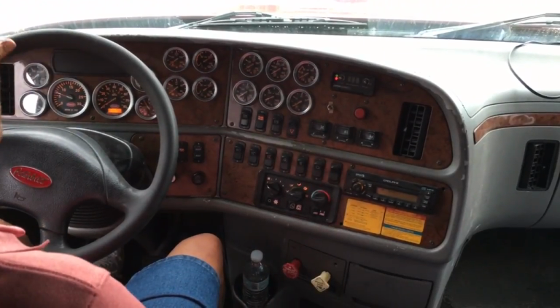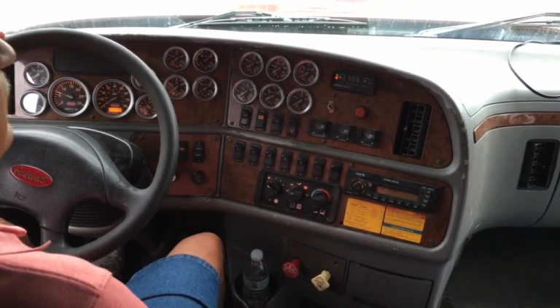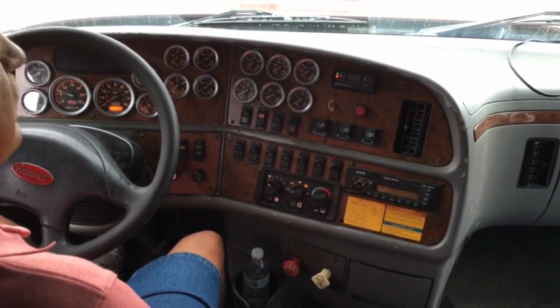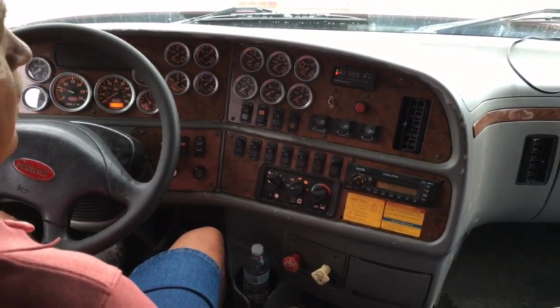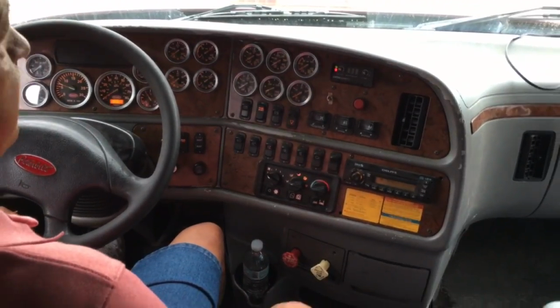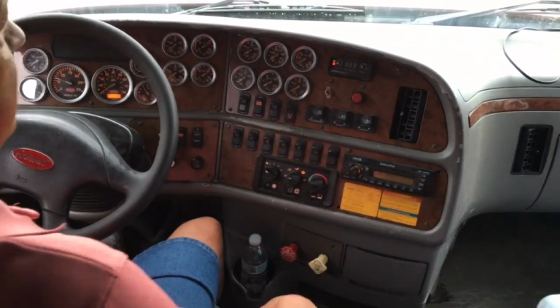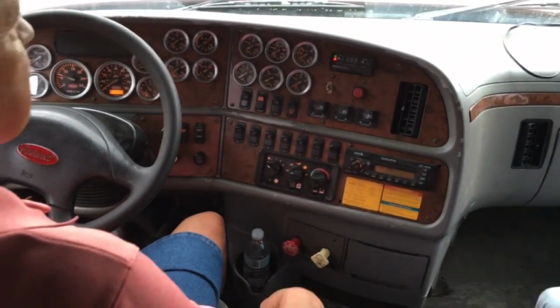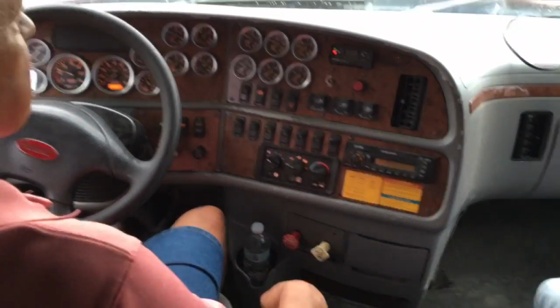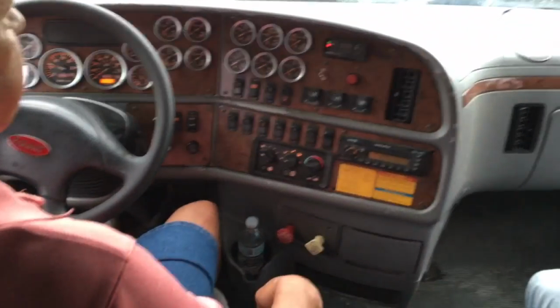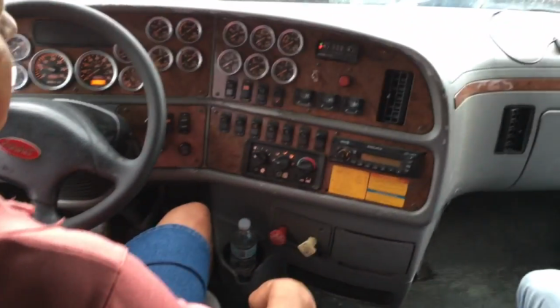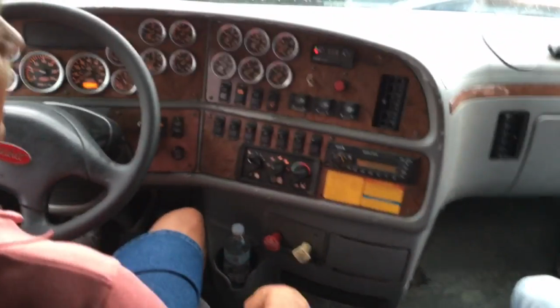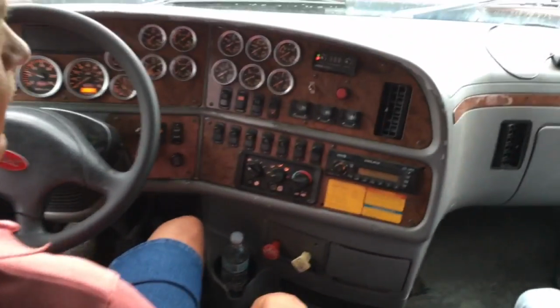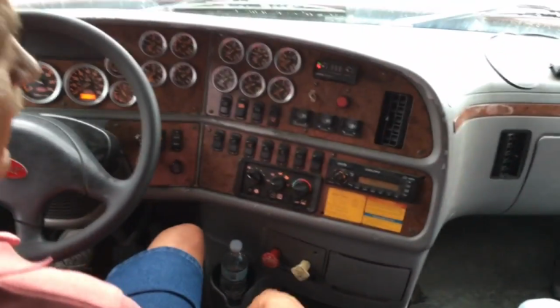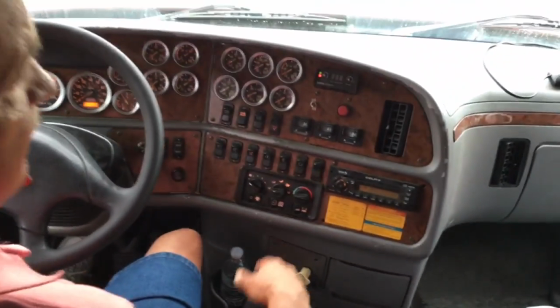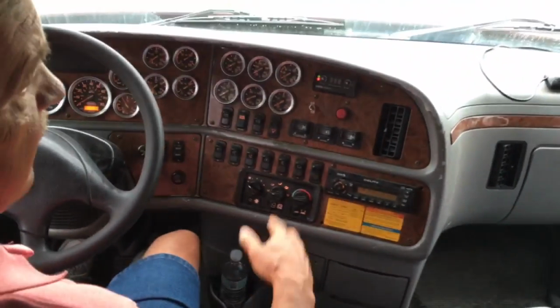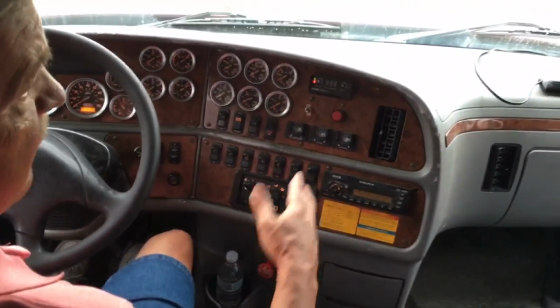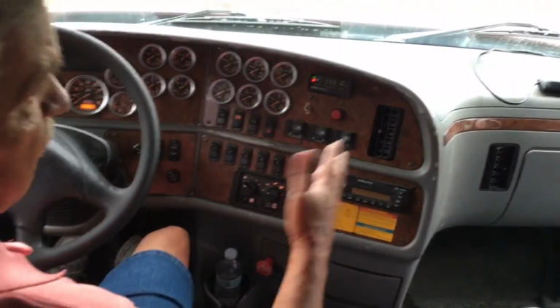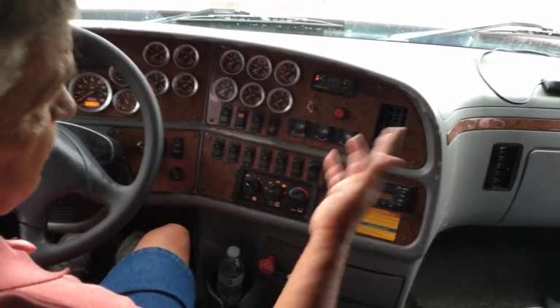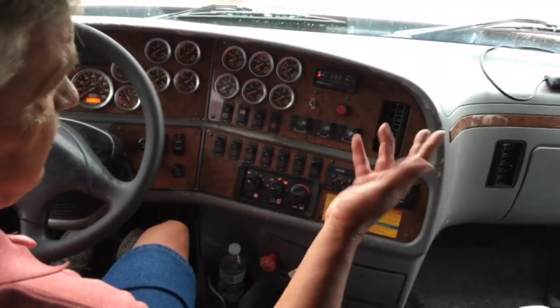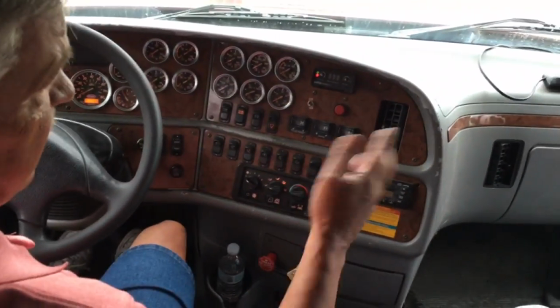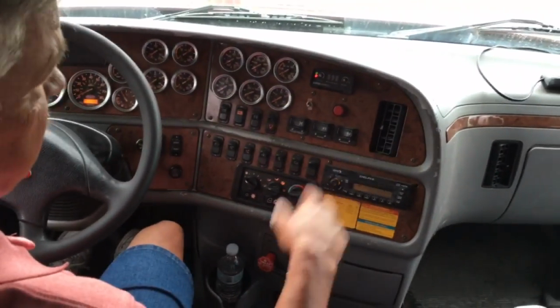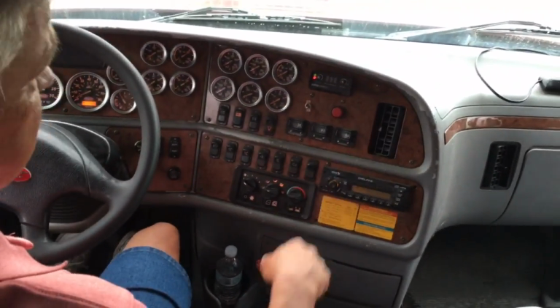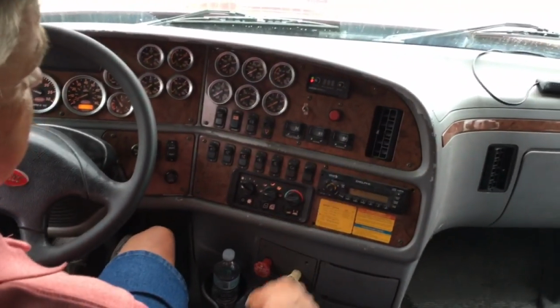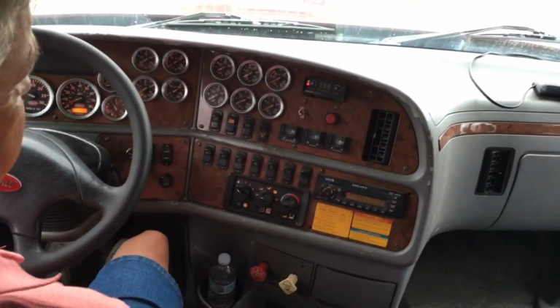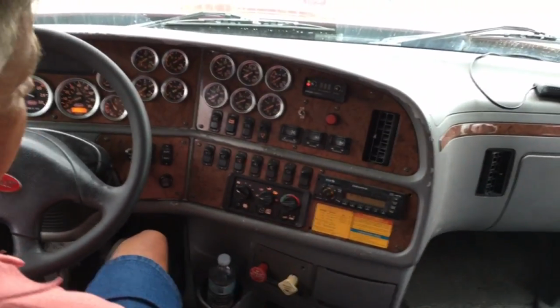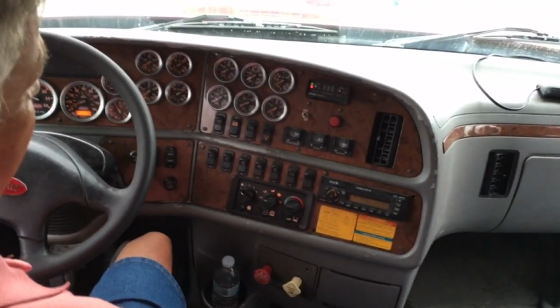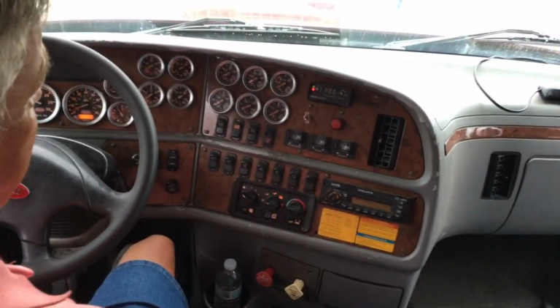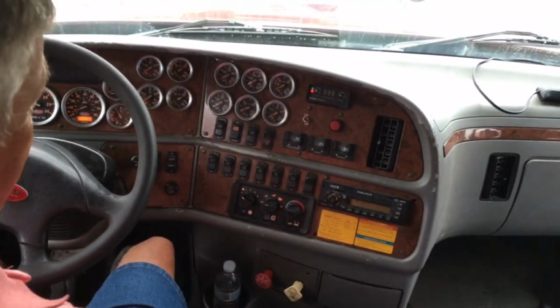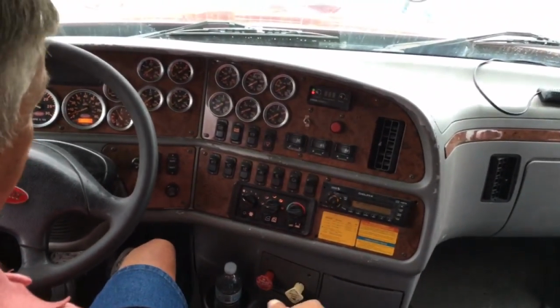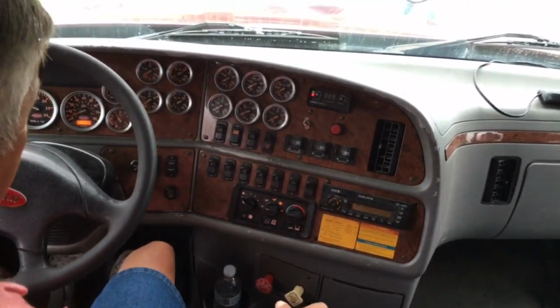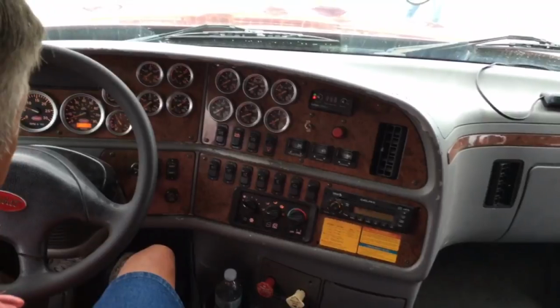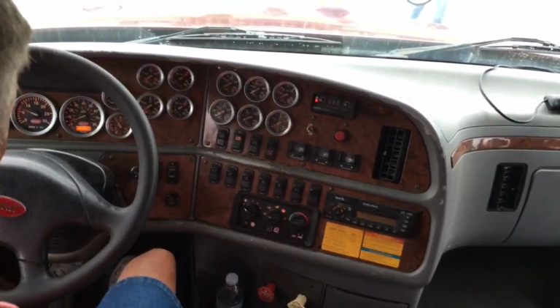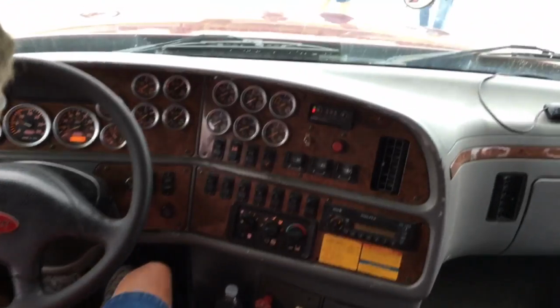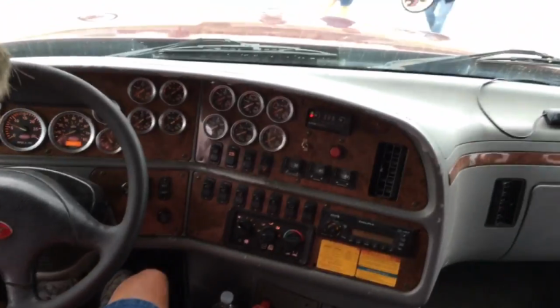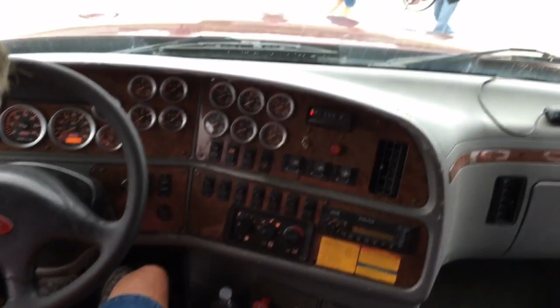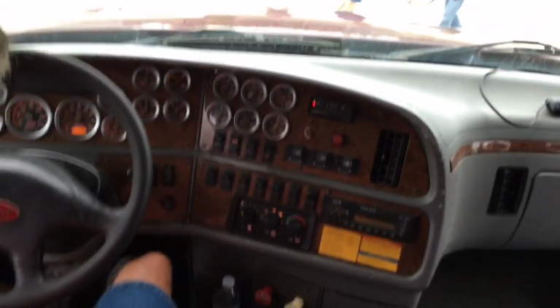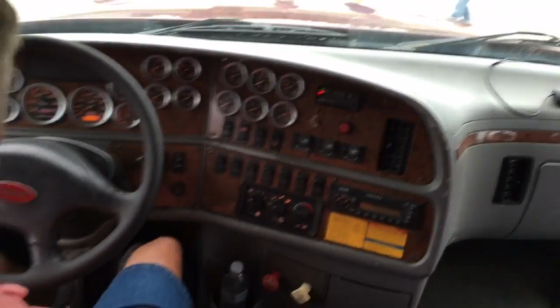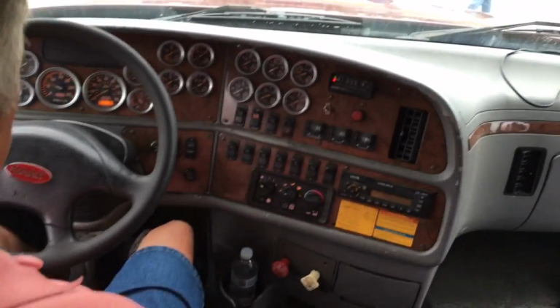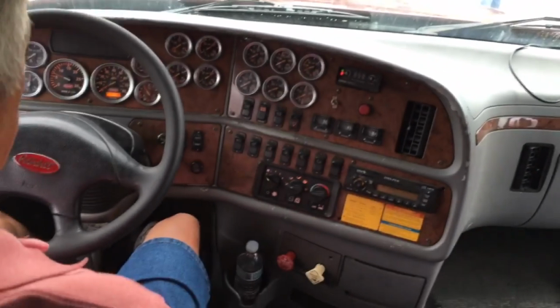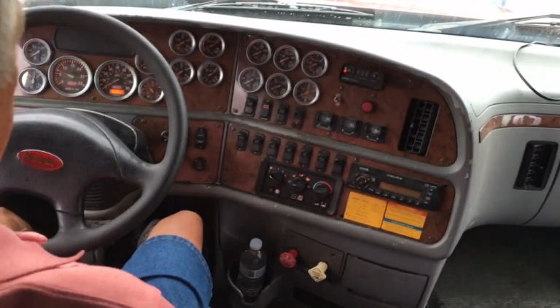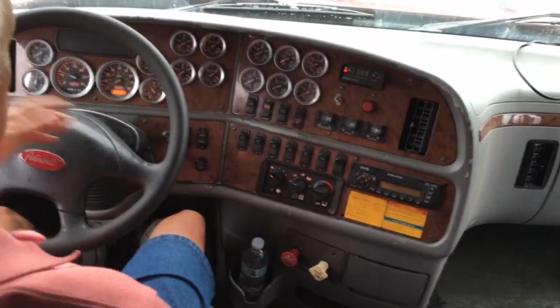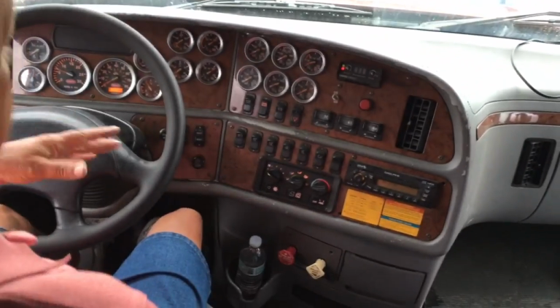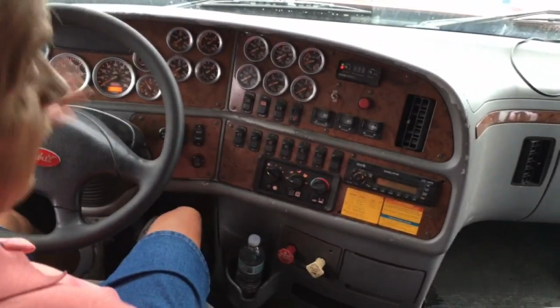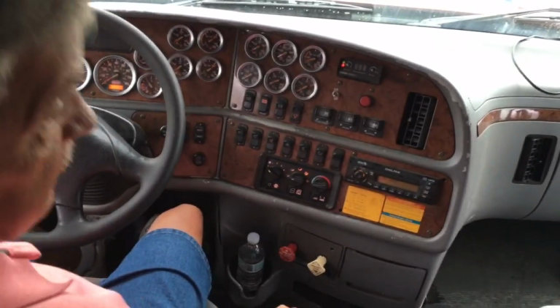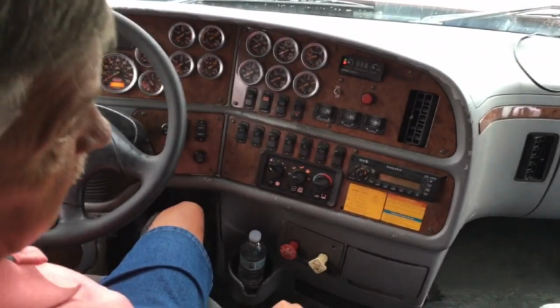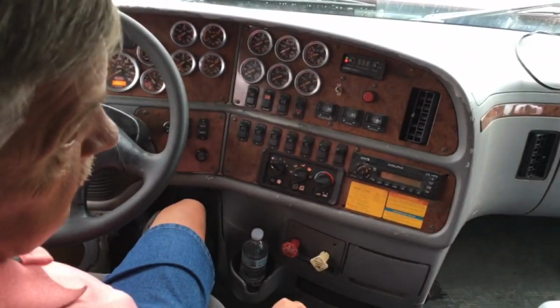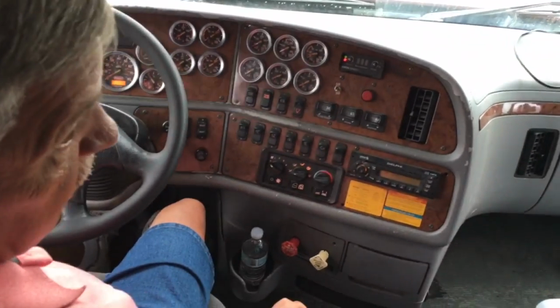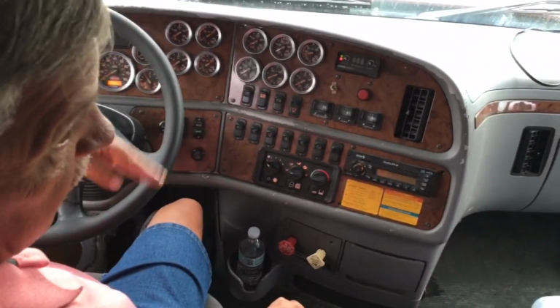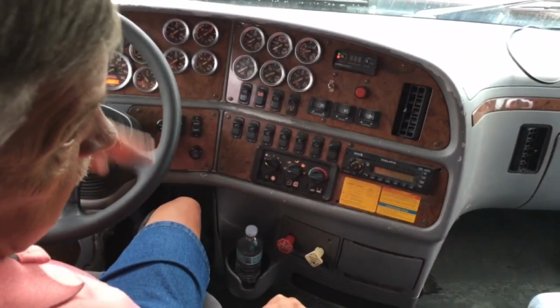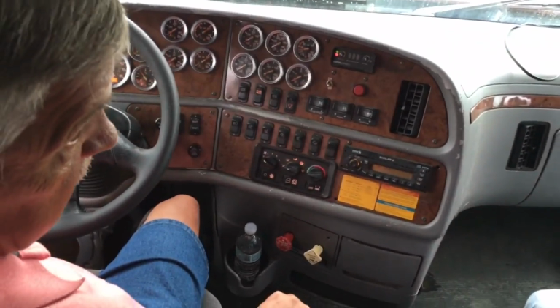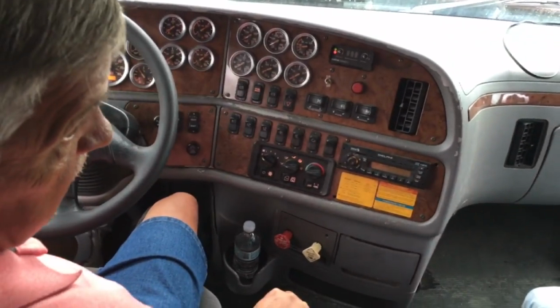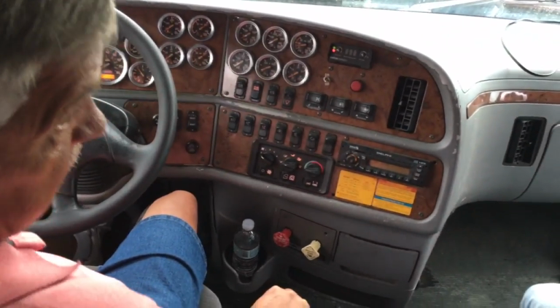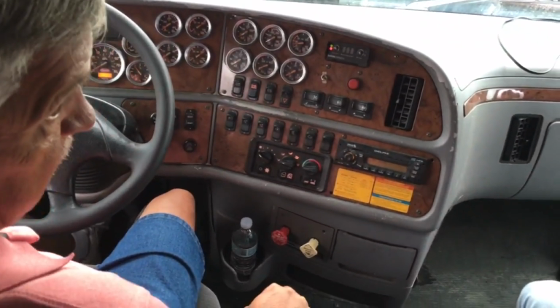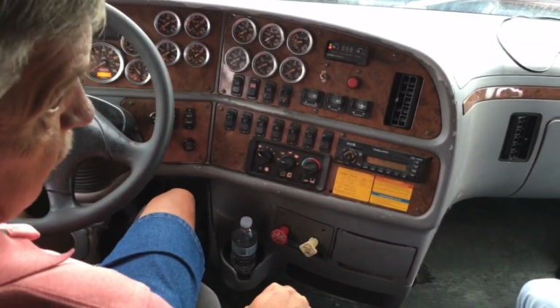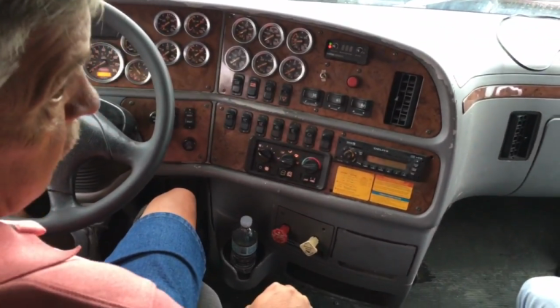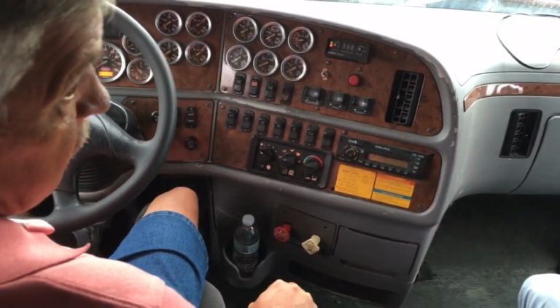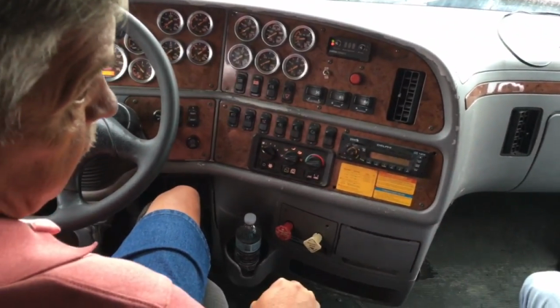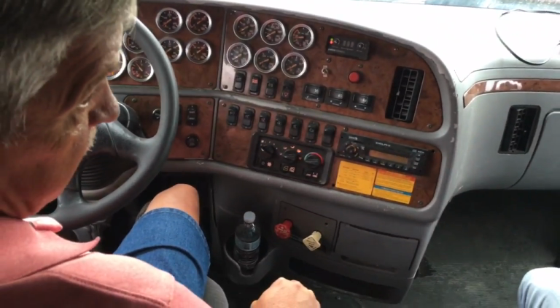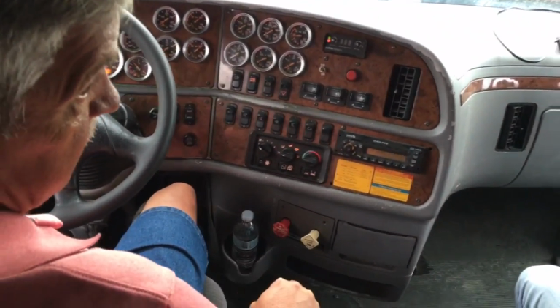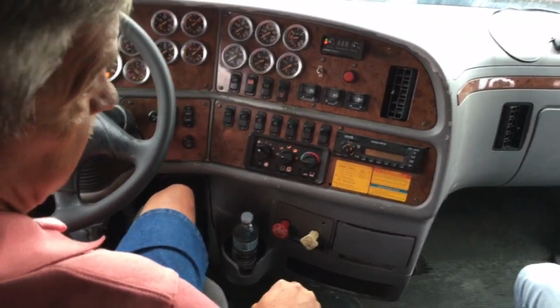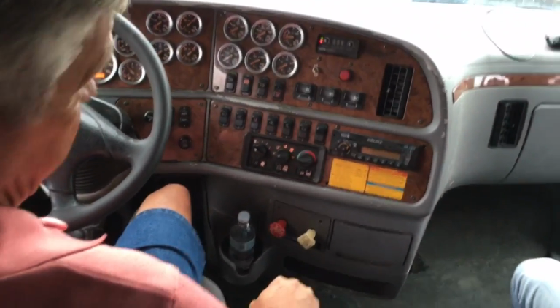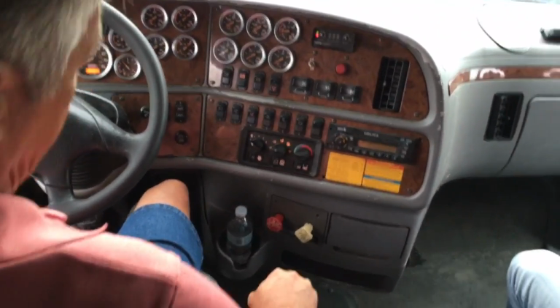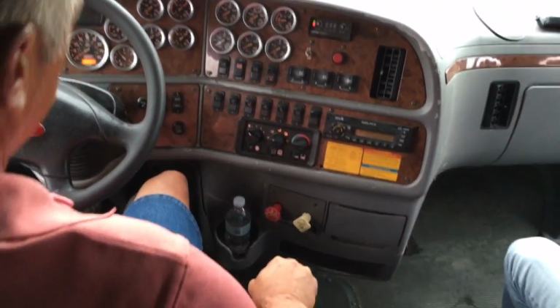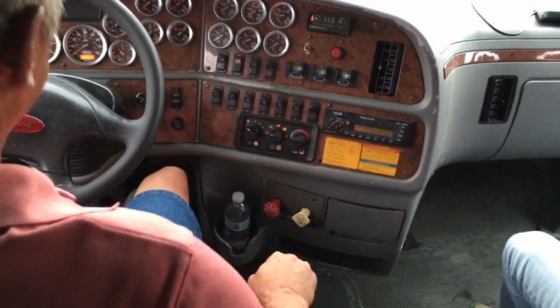Now I want to roll ahead at five miles an hour, apply the brake, and make sure that the wheel doesn't move left or right — that shows me that my brakes are in adjustment. I pull ahead at five miles an hour and it did not move right.